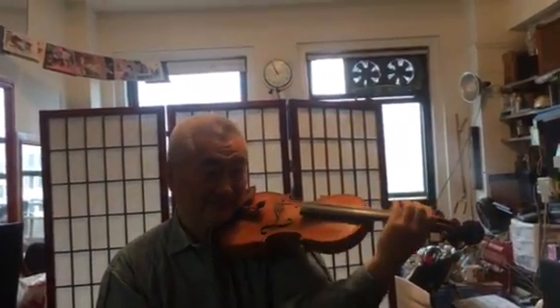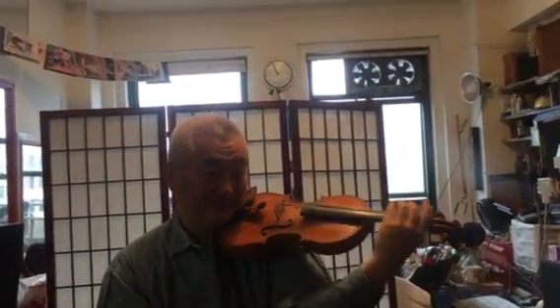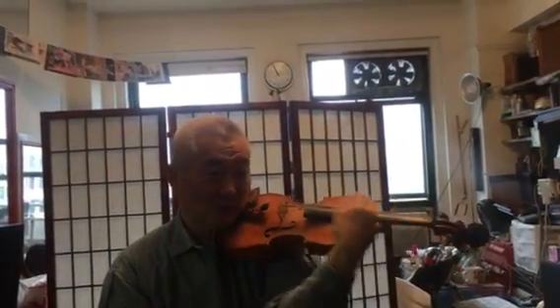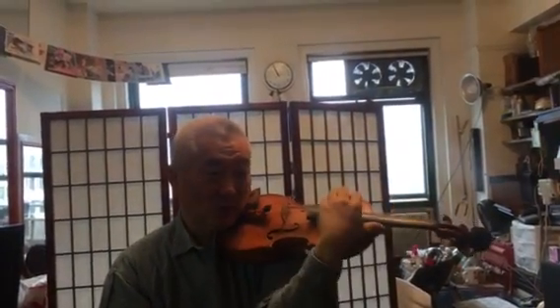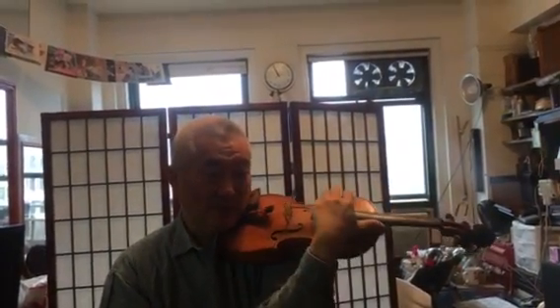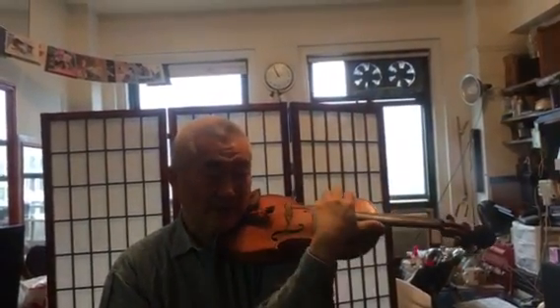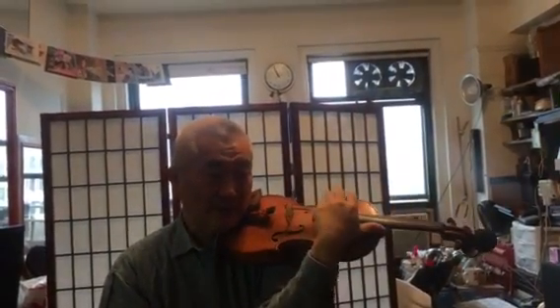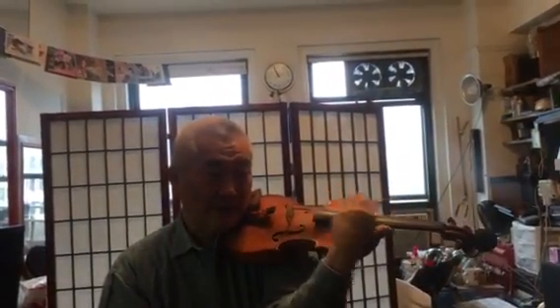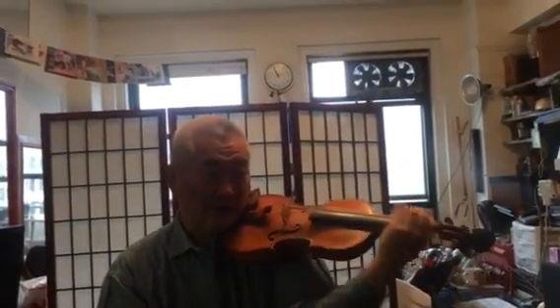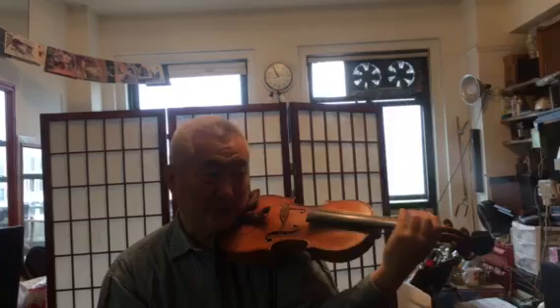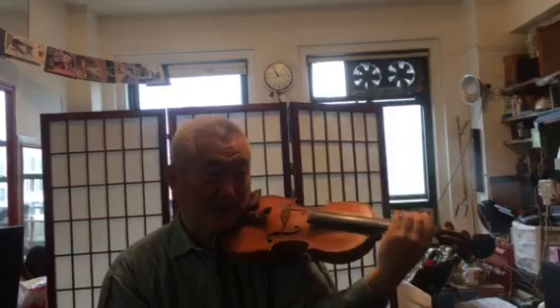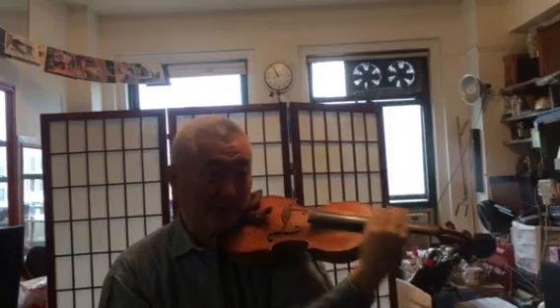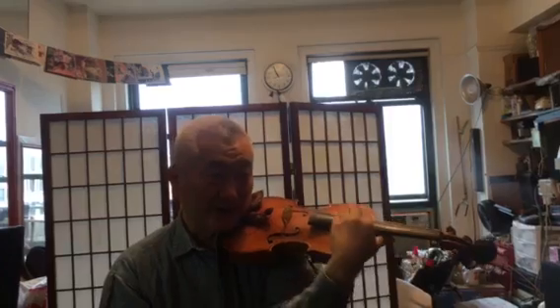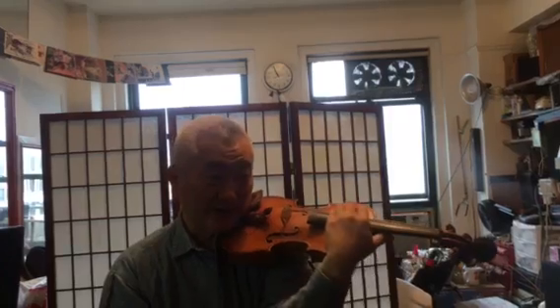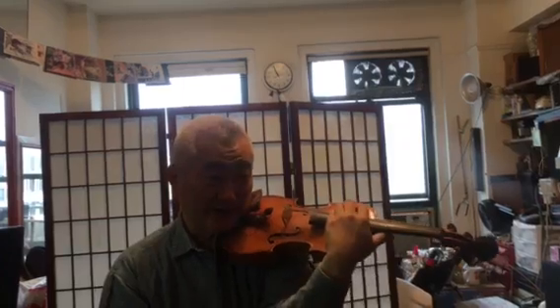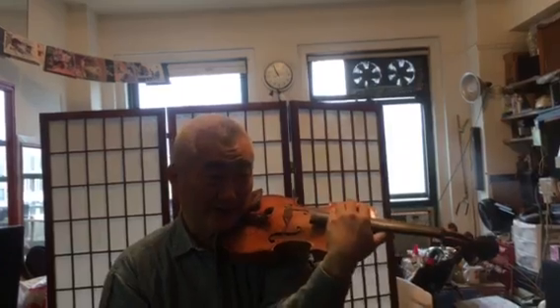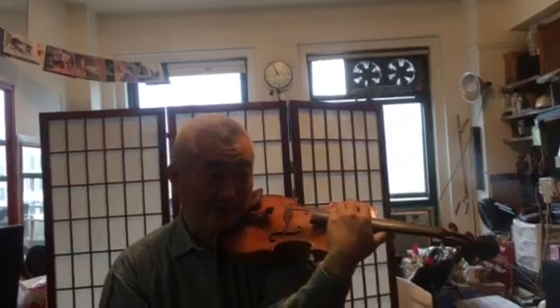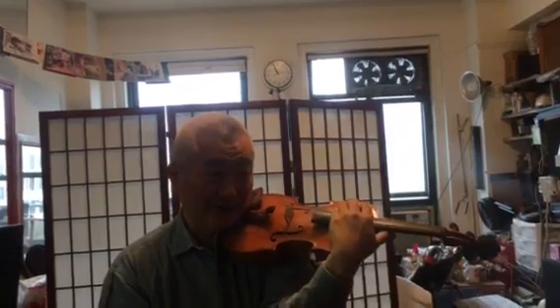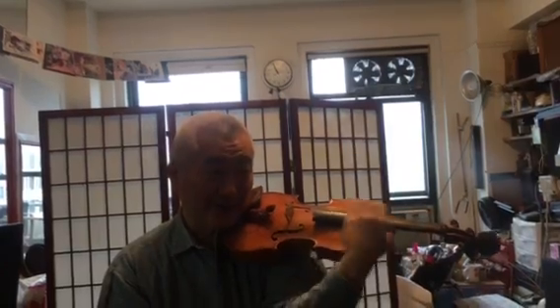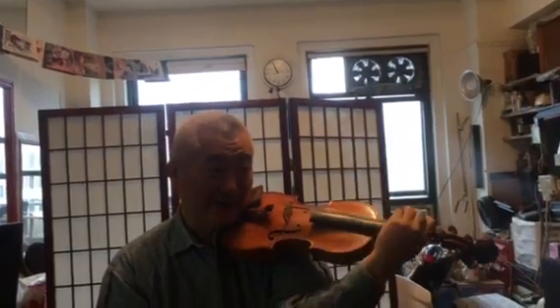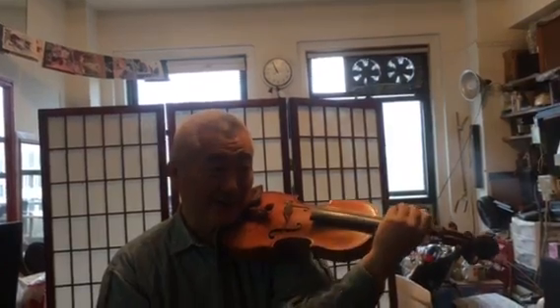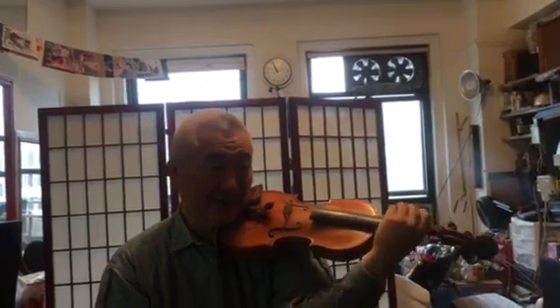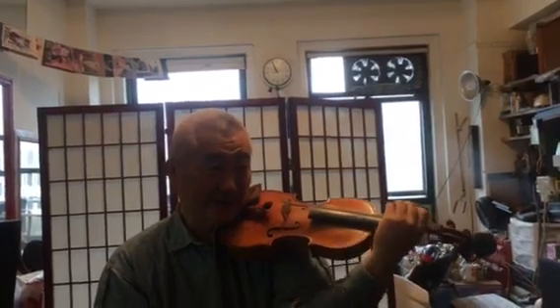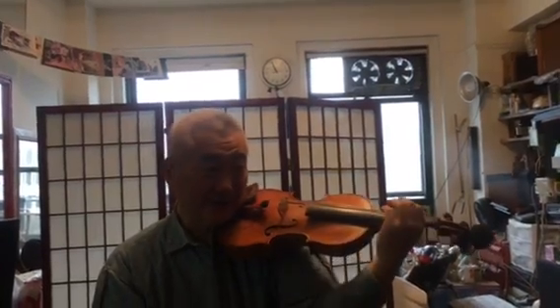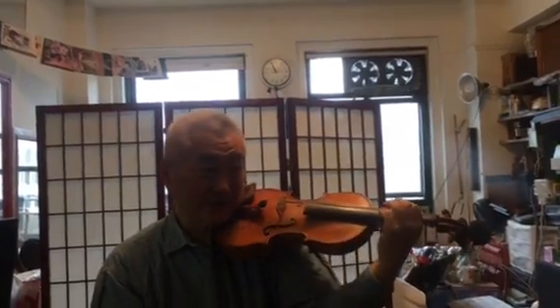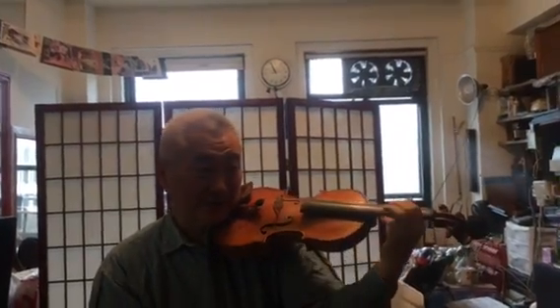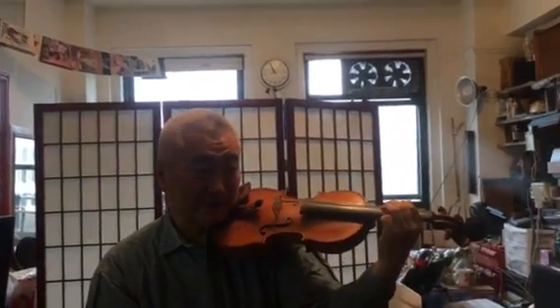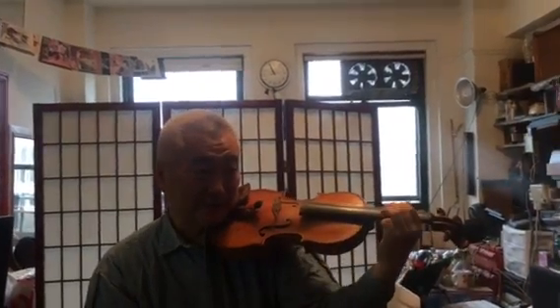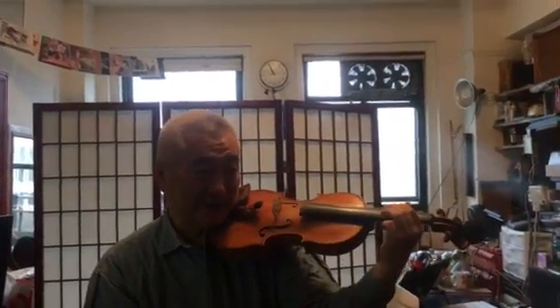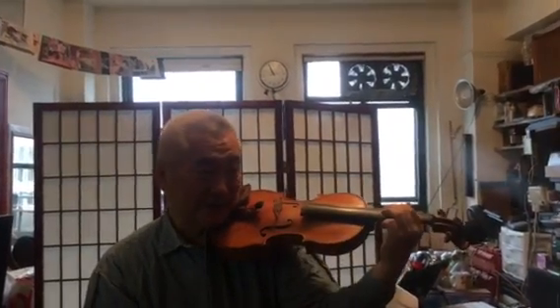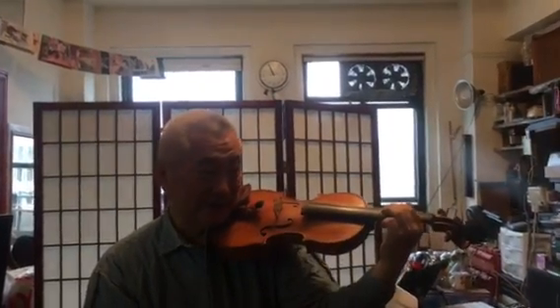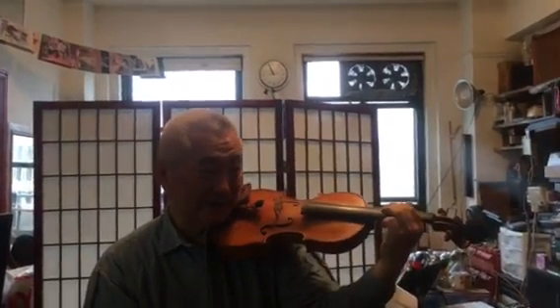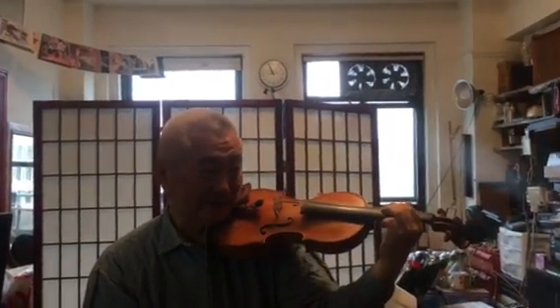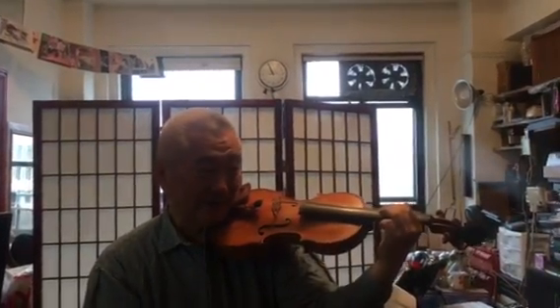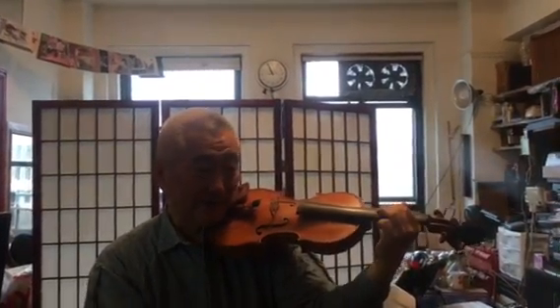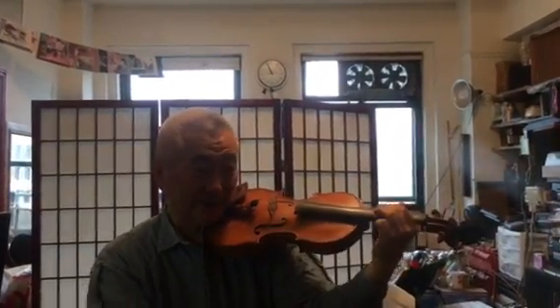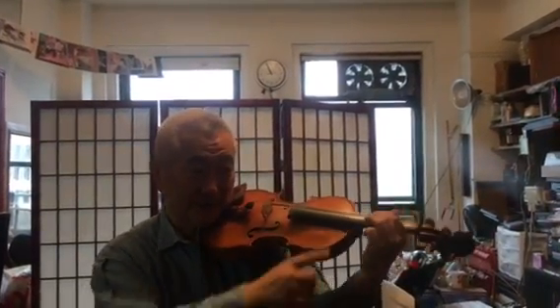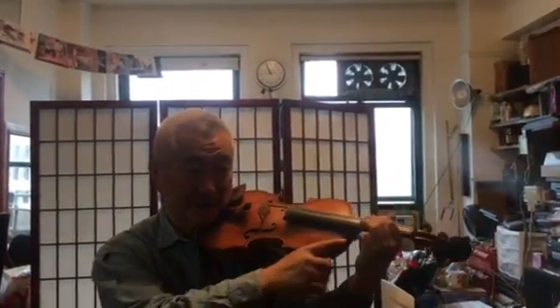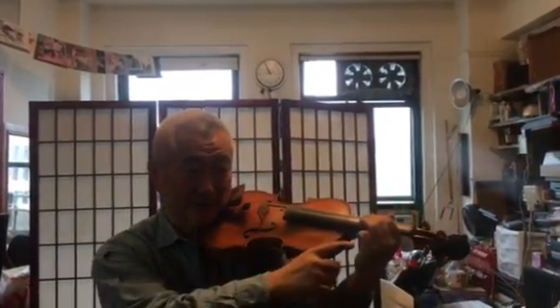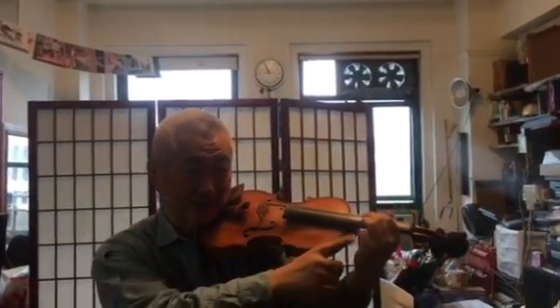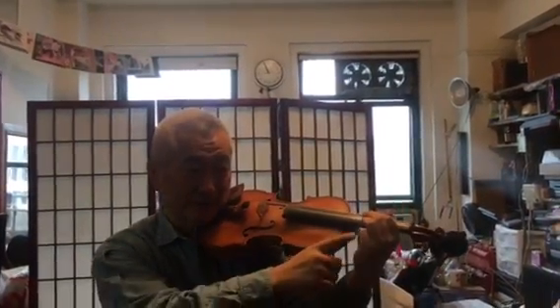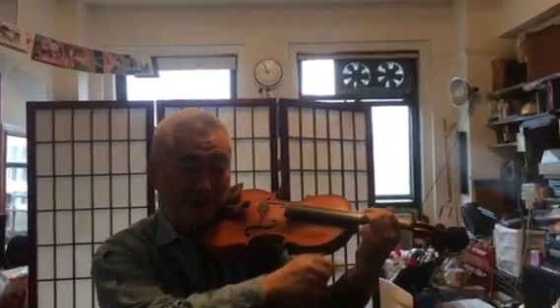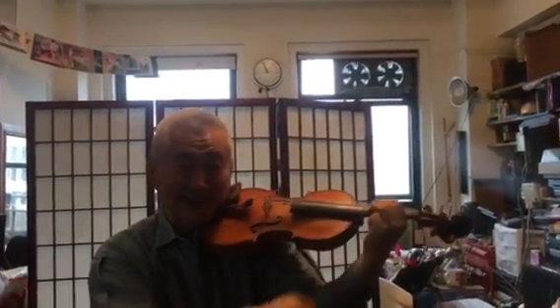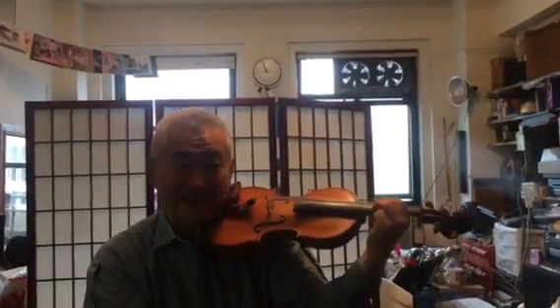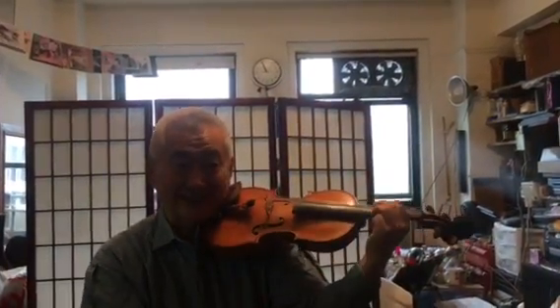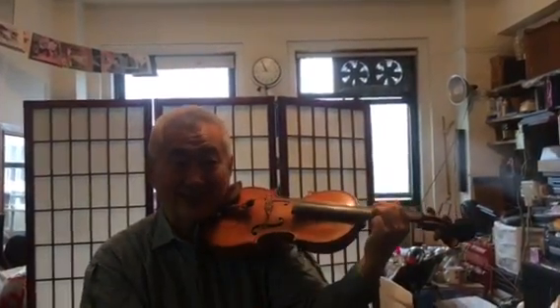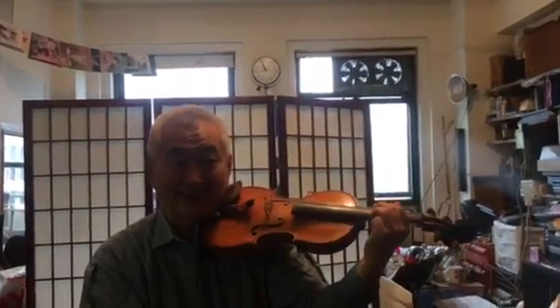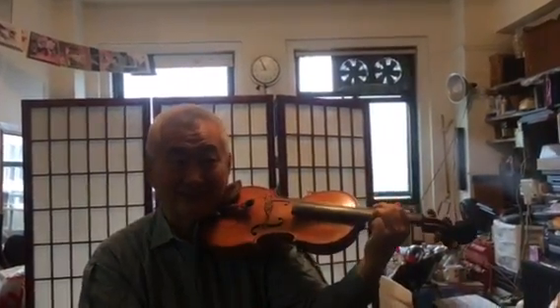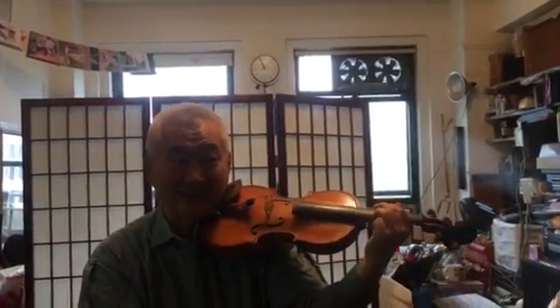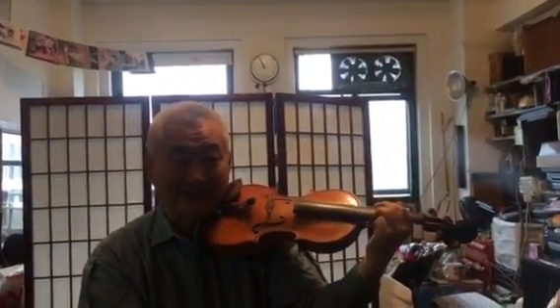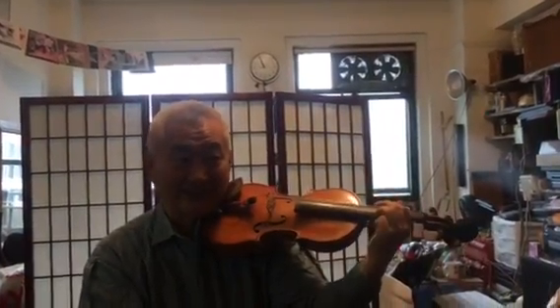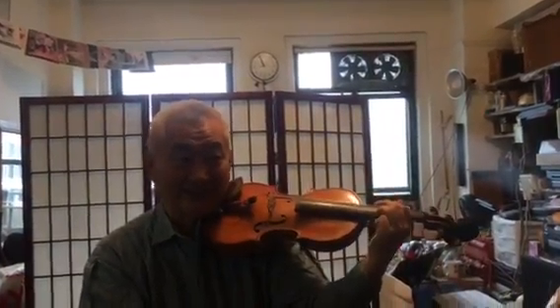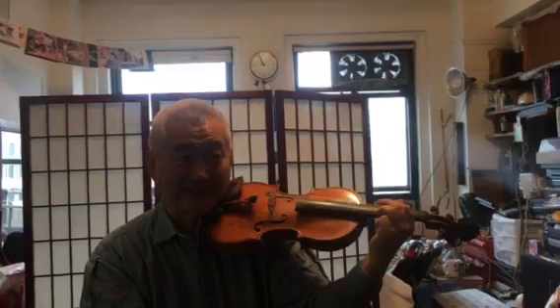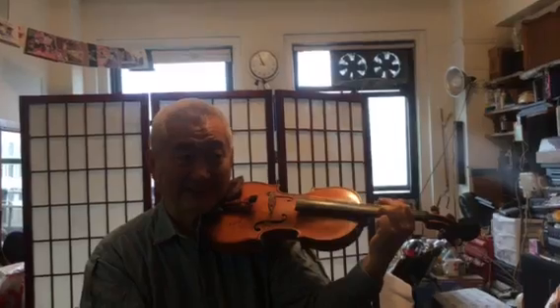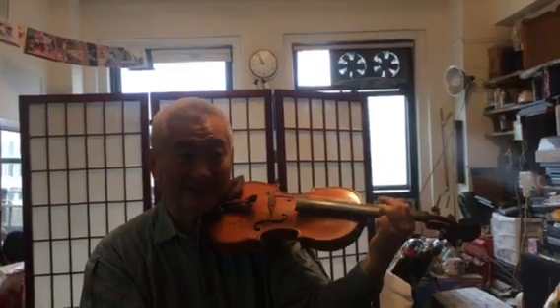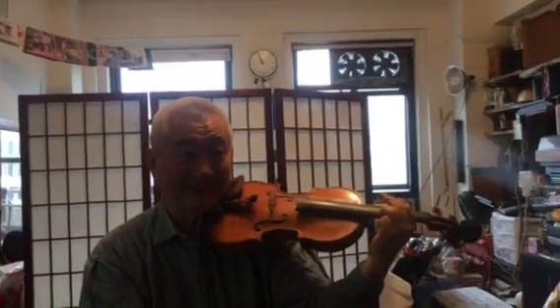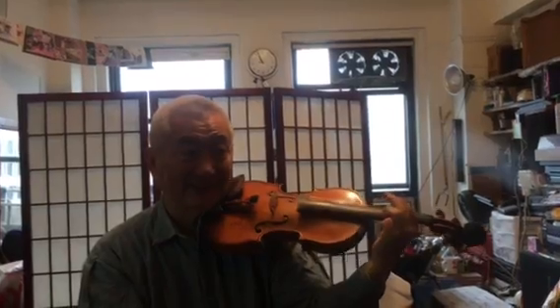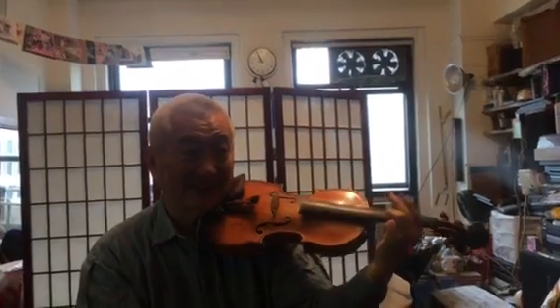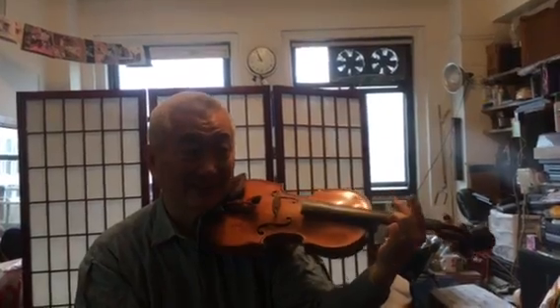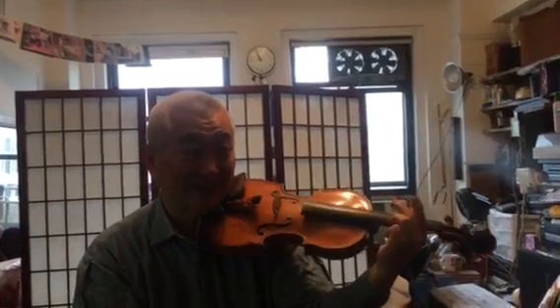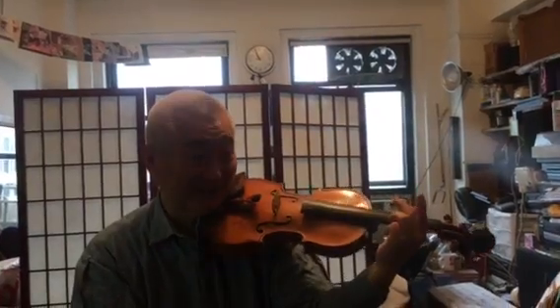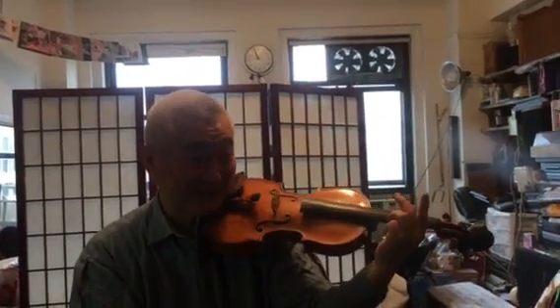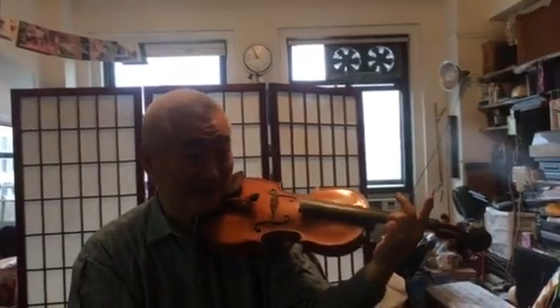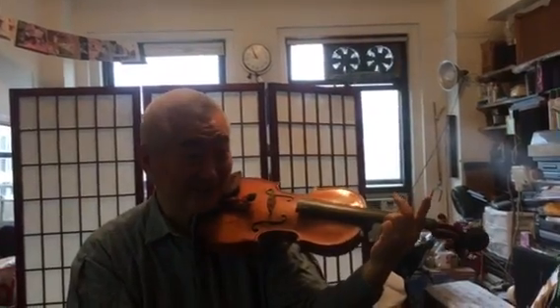No matter where you are, you don't want to play this way because your pinky is not ready. Does it make sense?